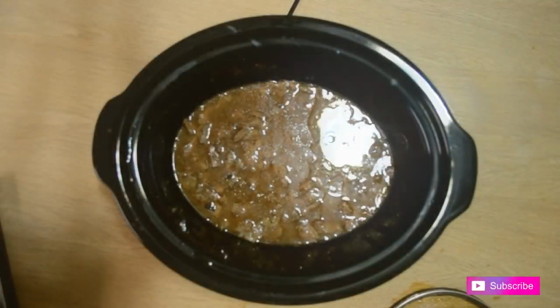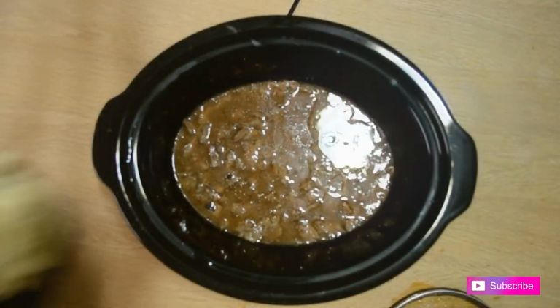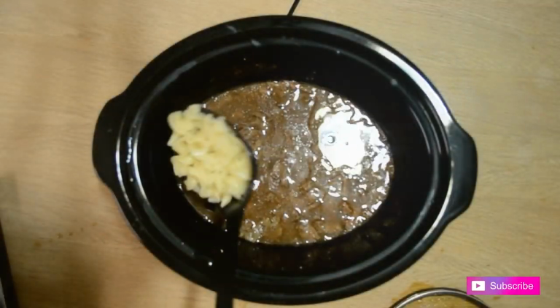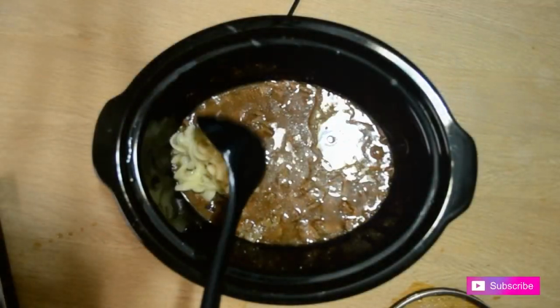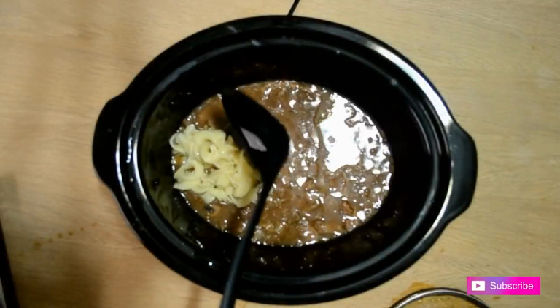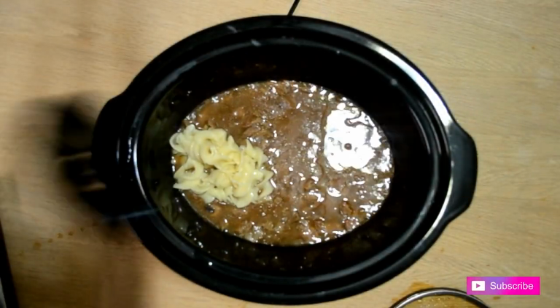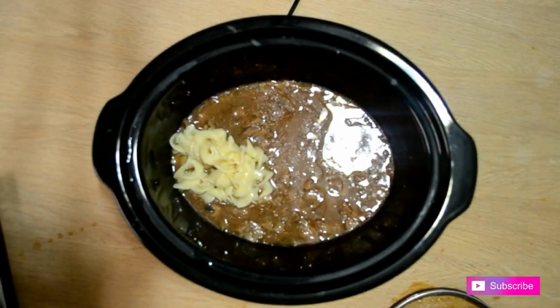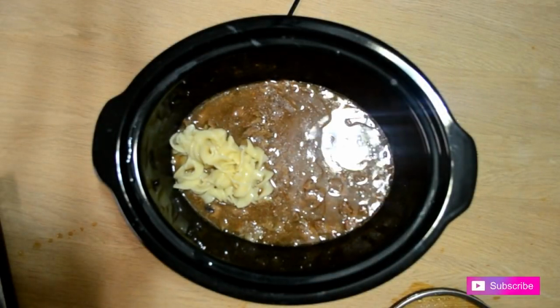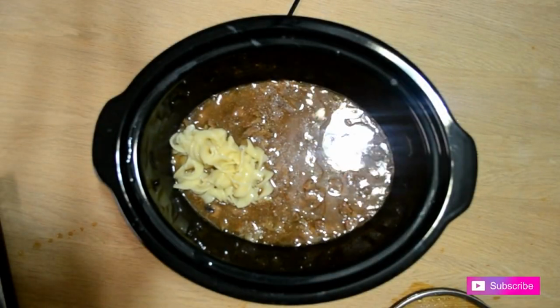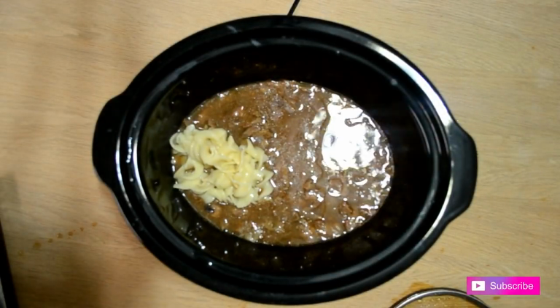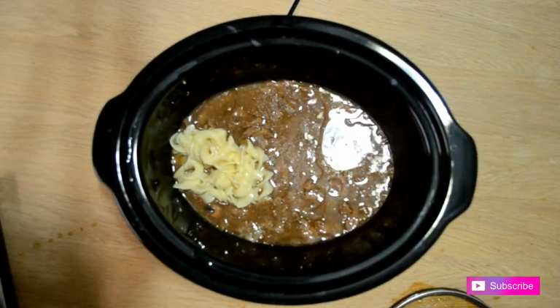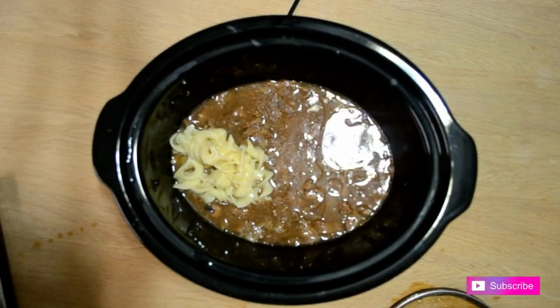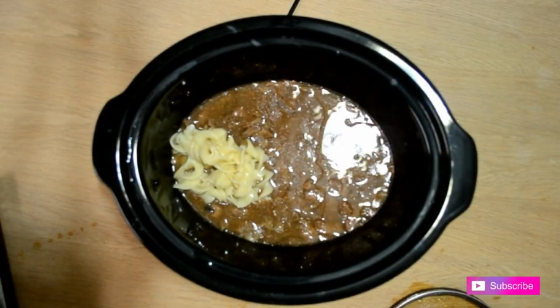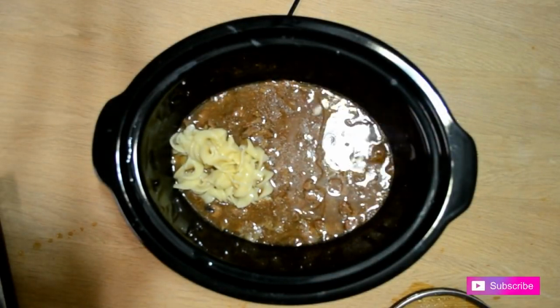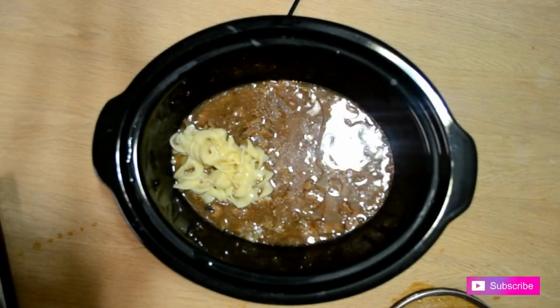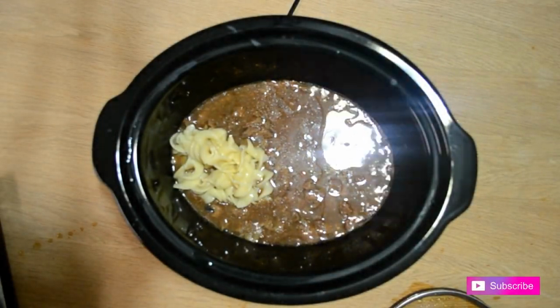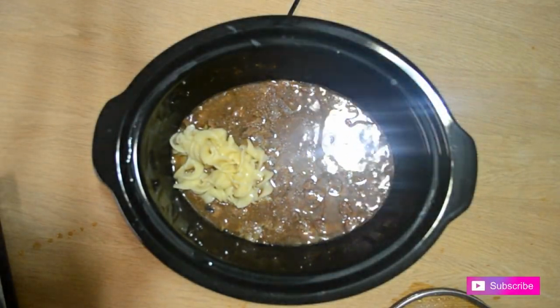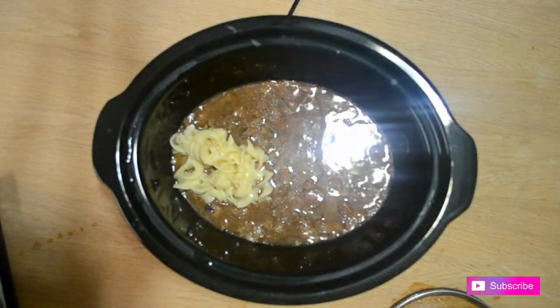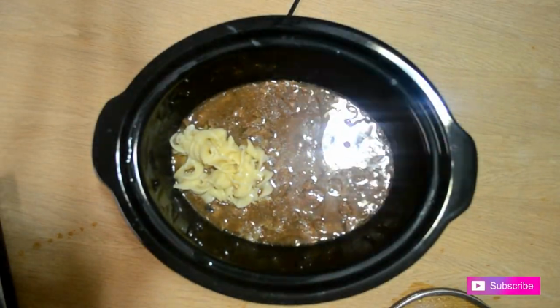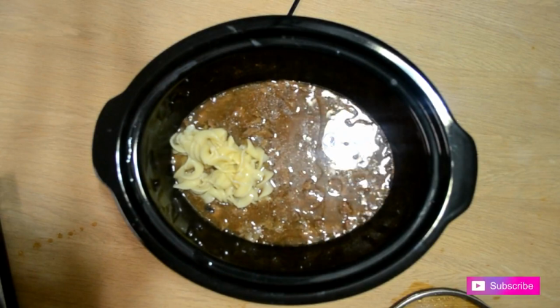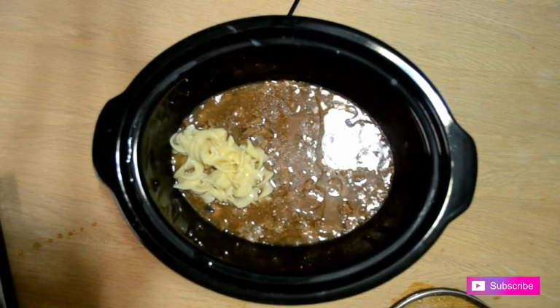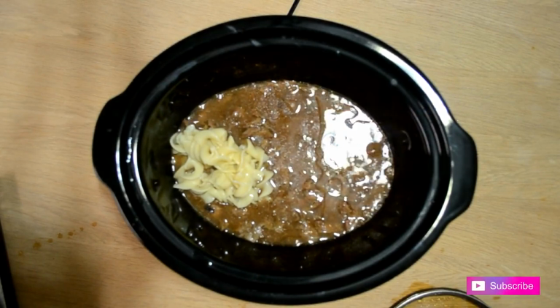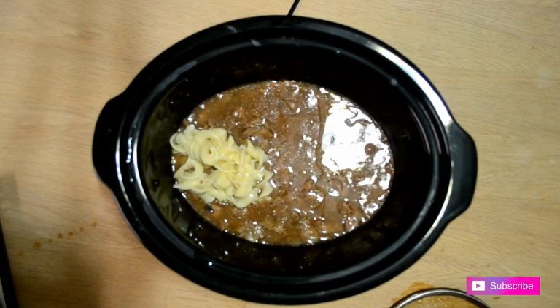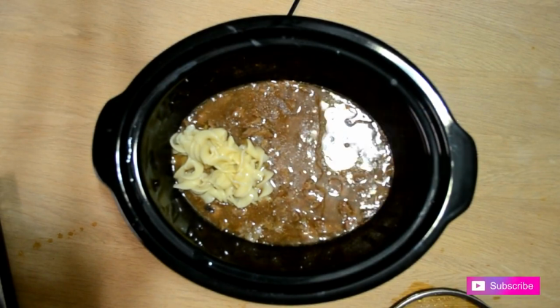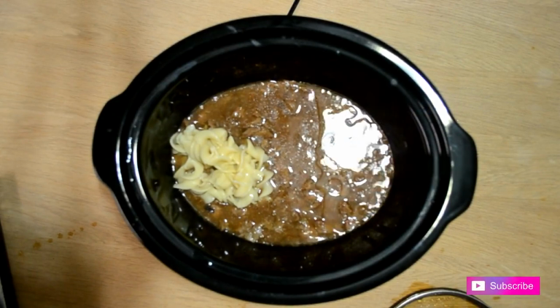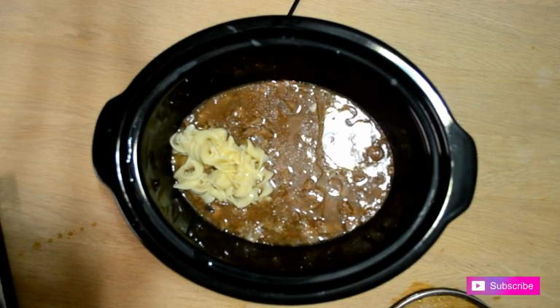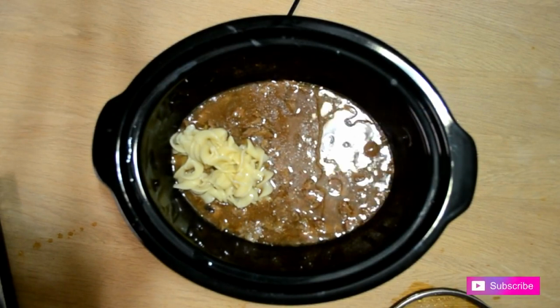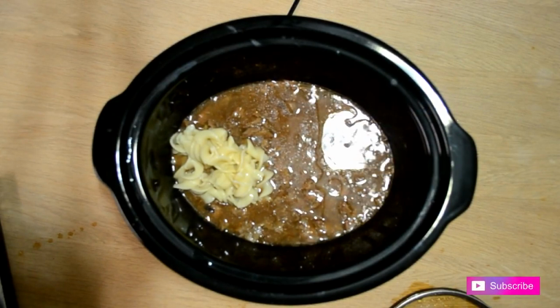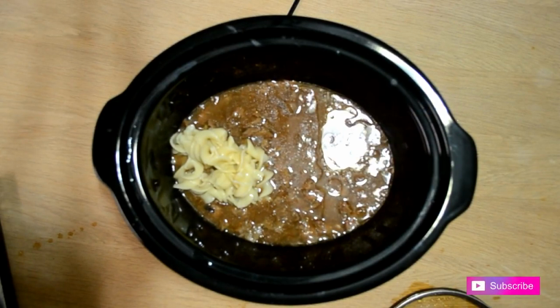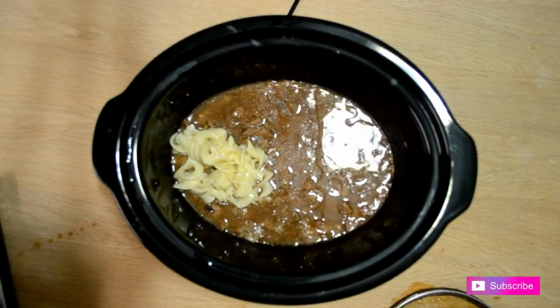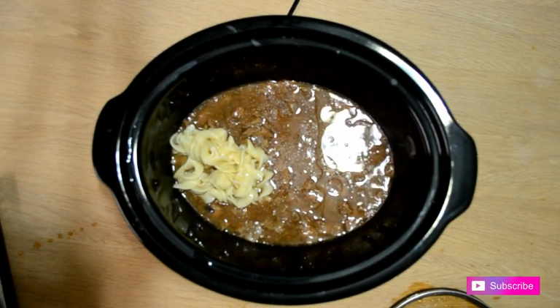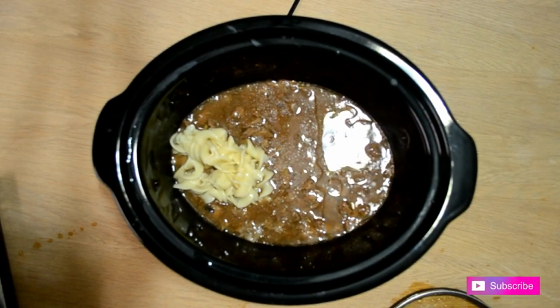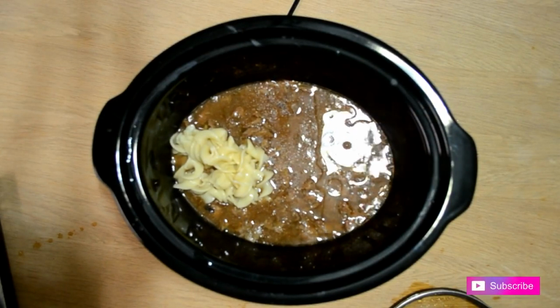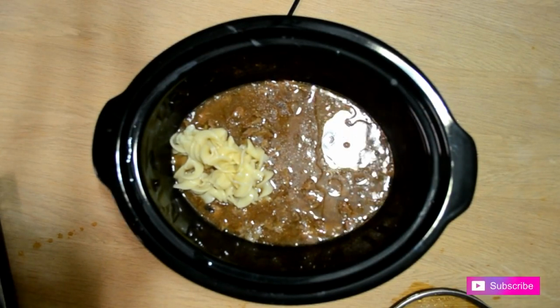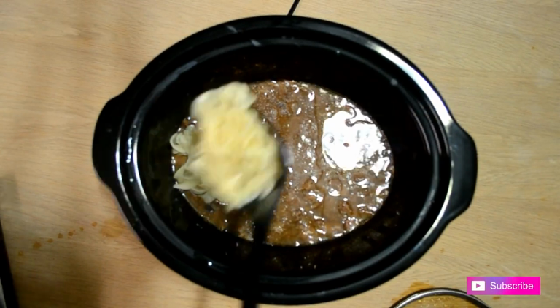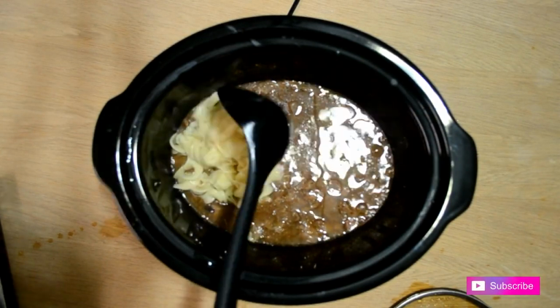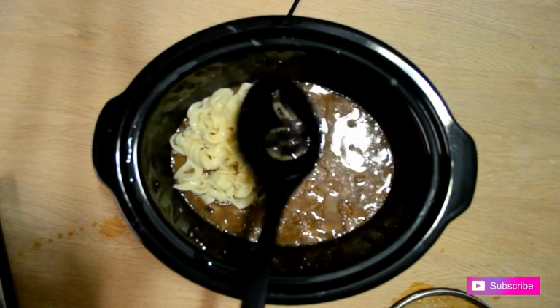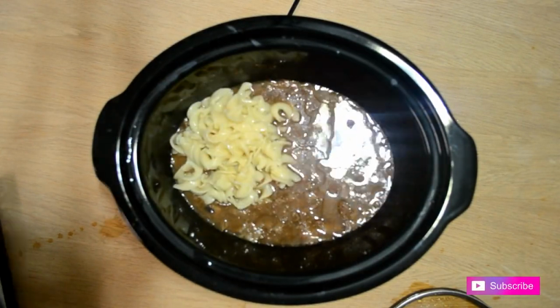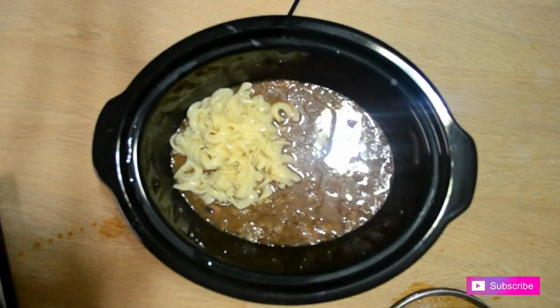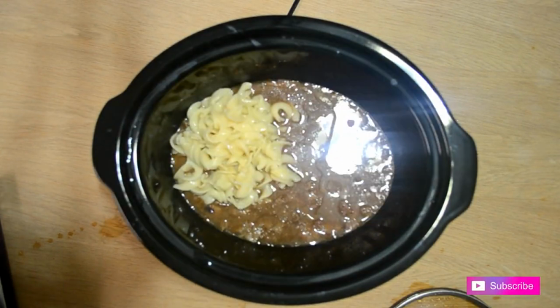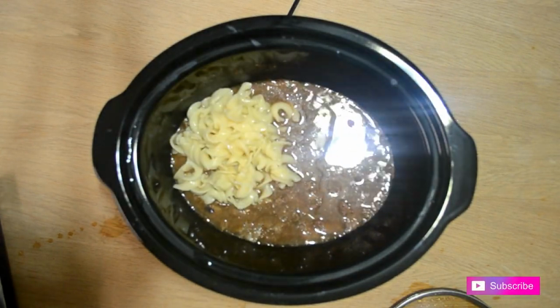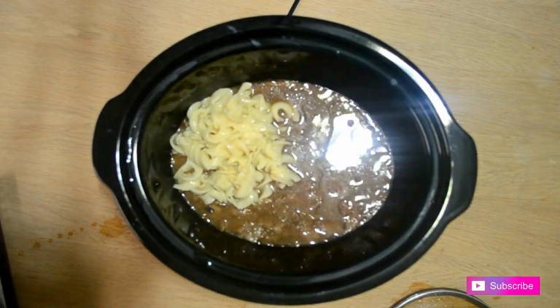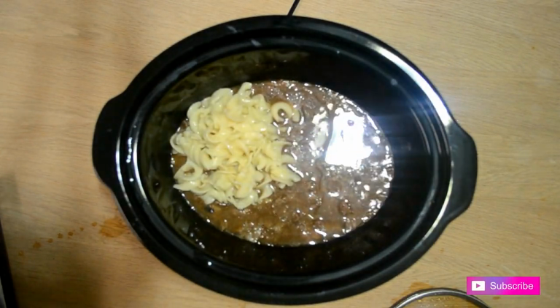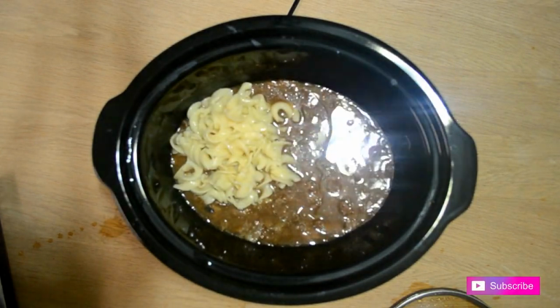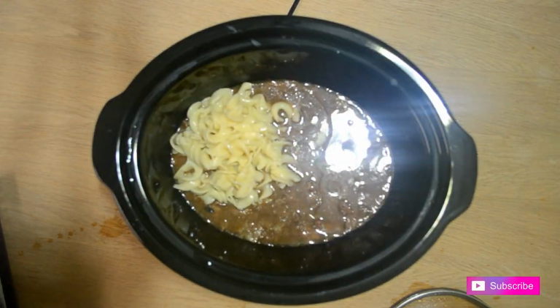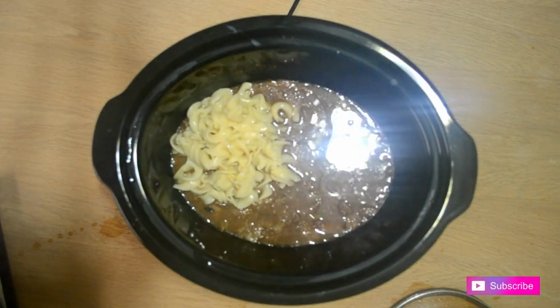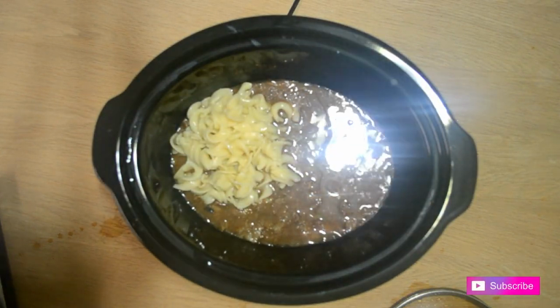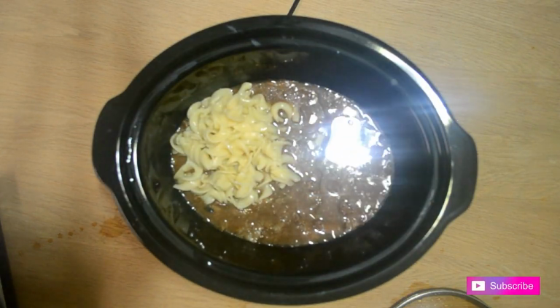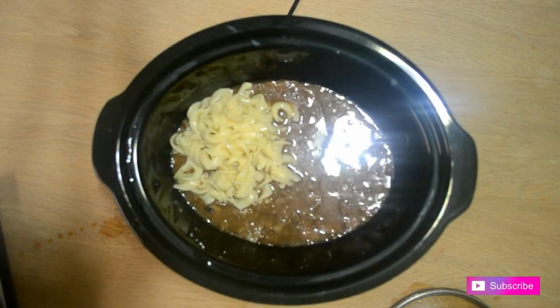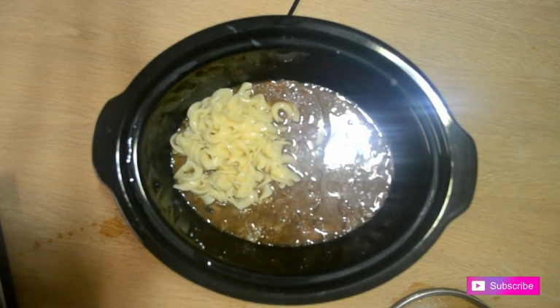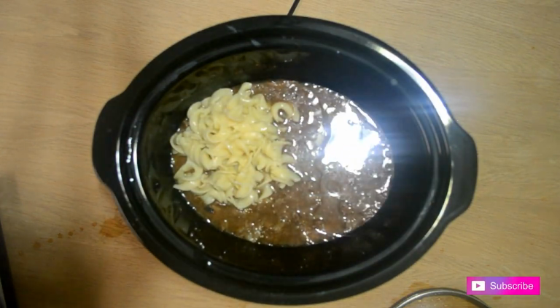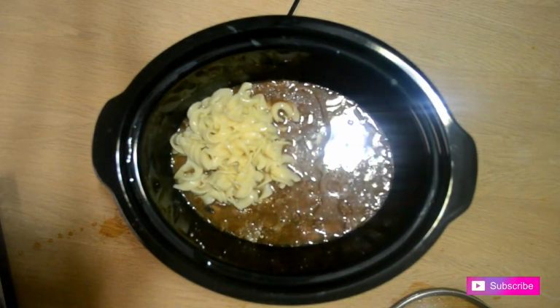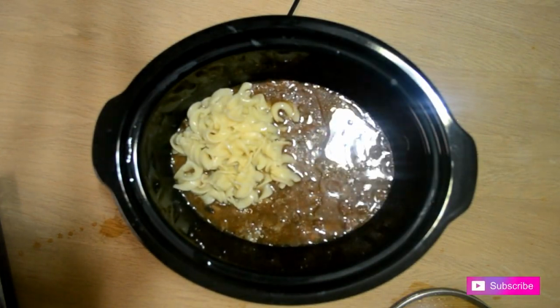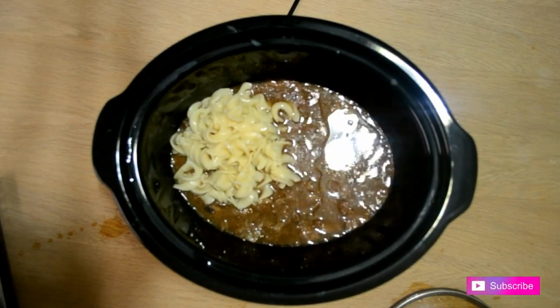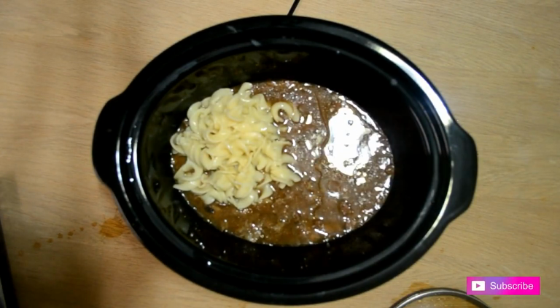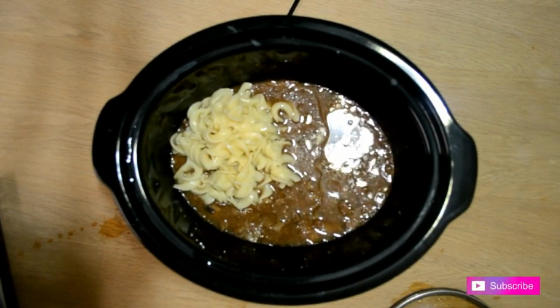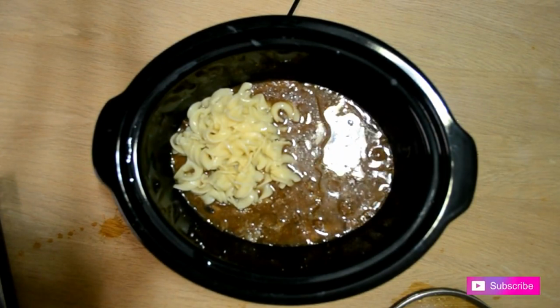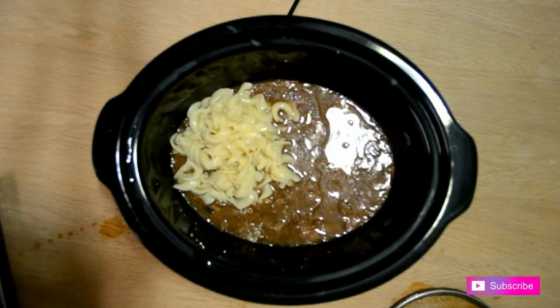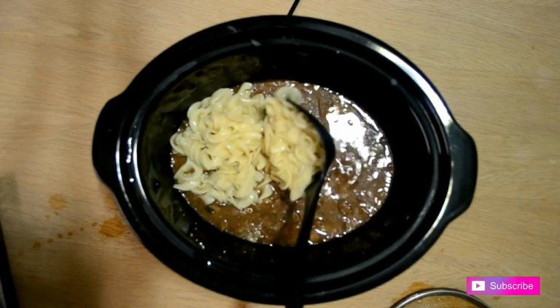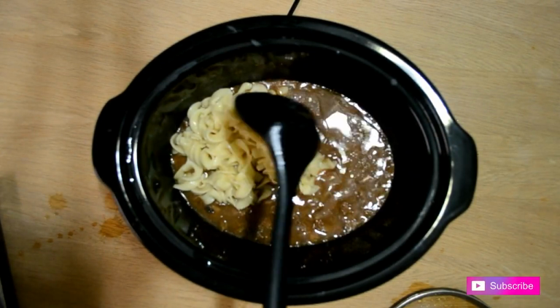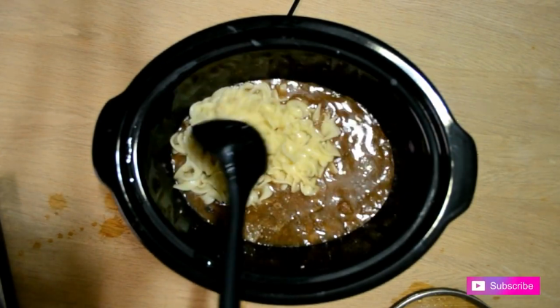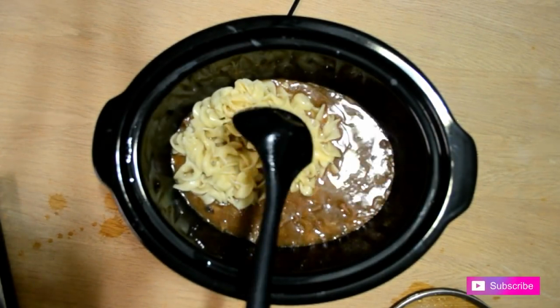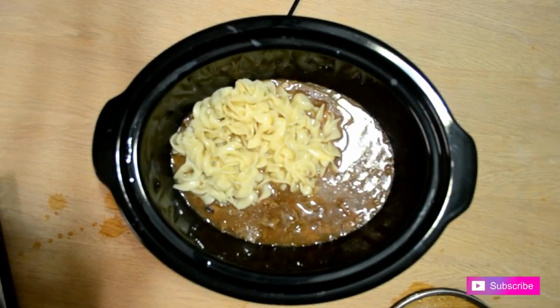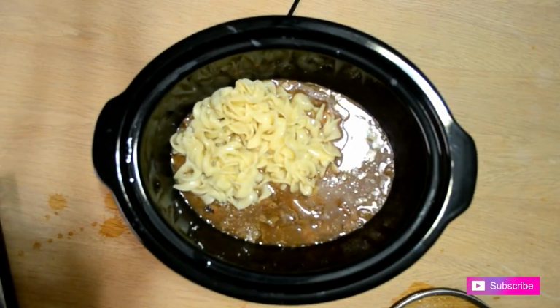Cook your egg noodles according to the package and then add to the crock pot. I overcooked mine by accident but they were still edible.